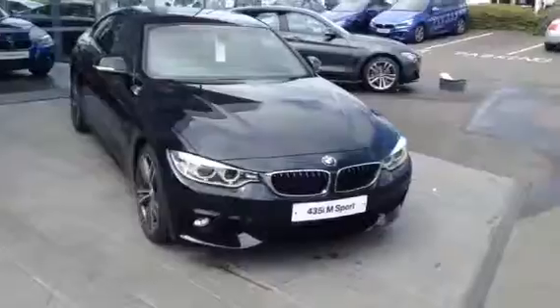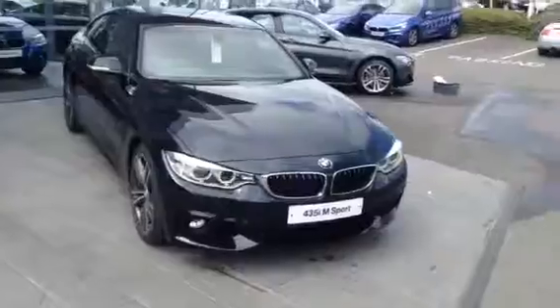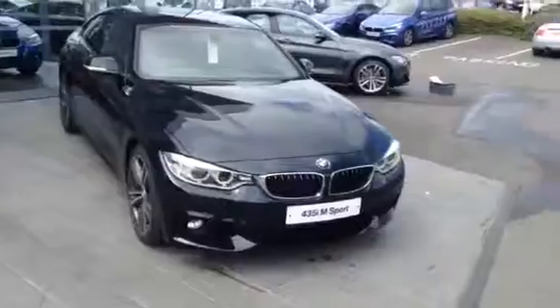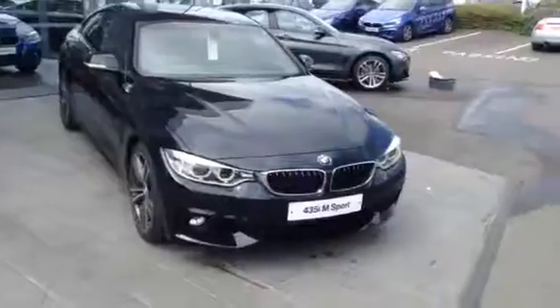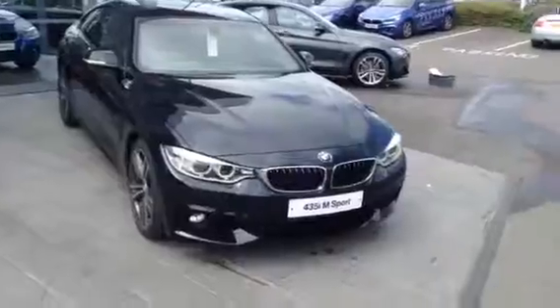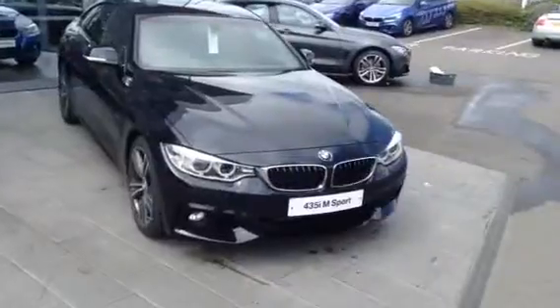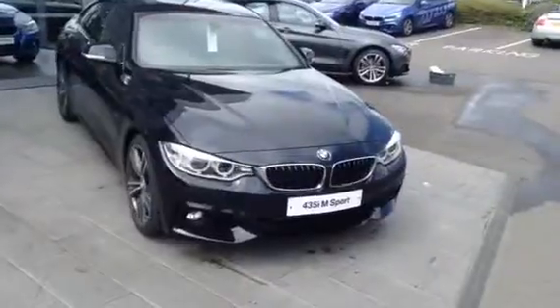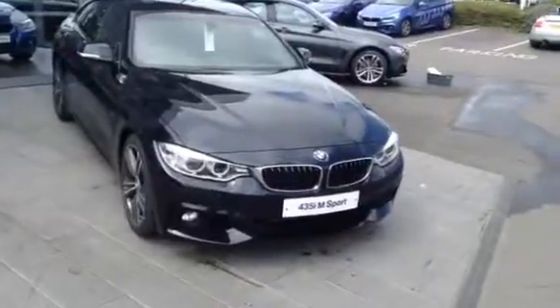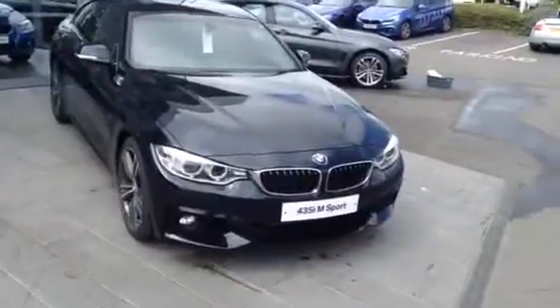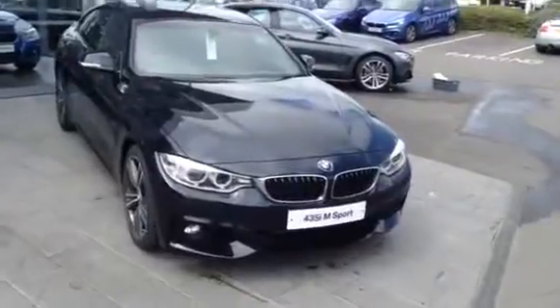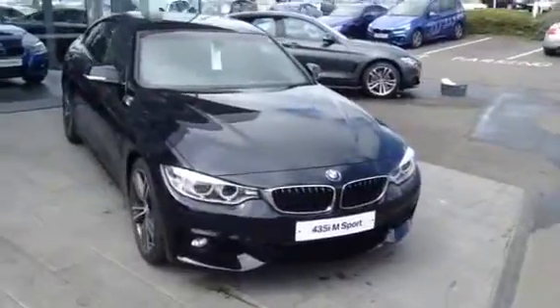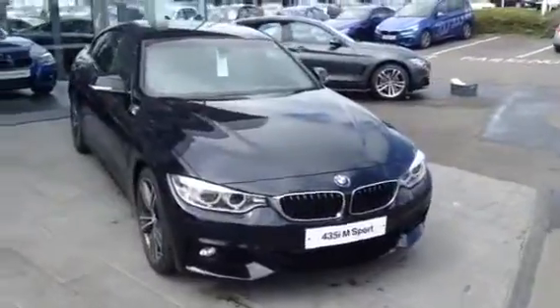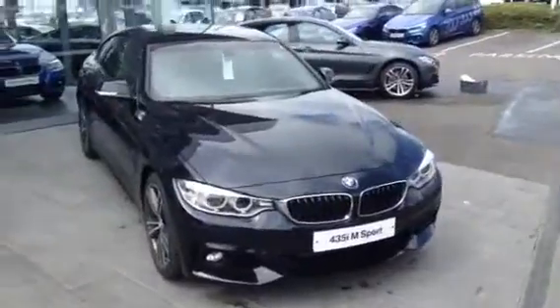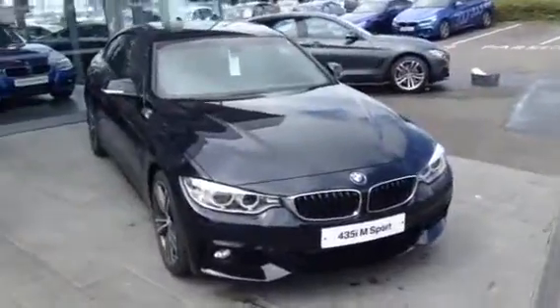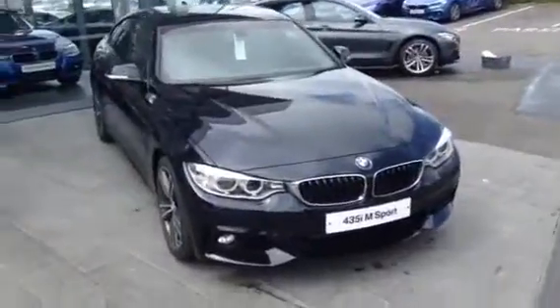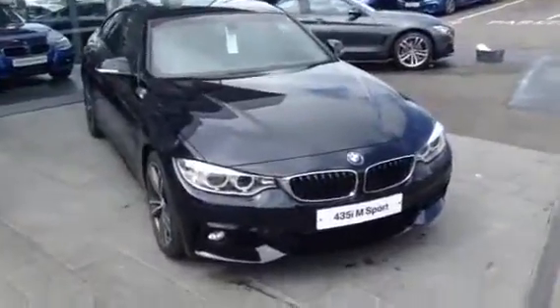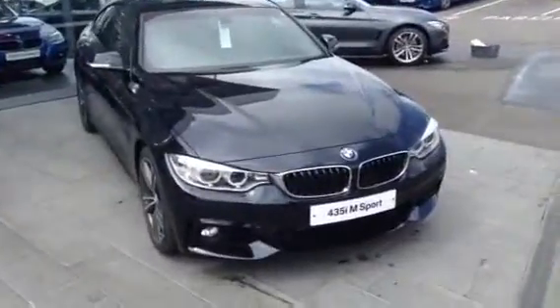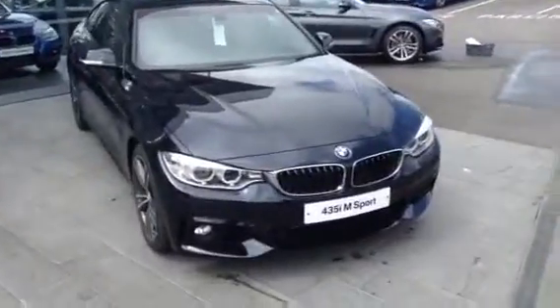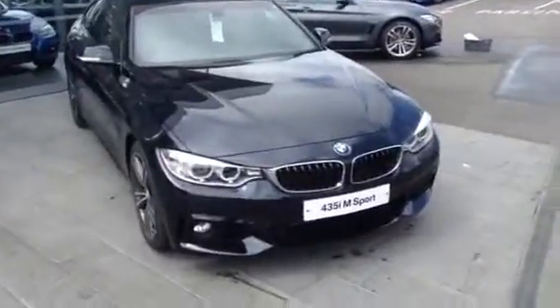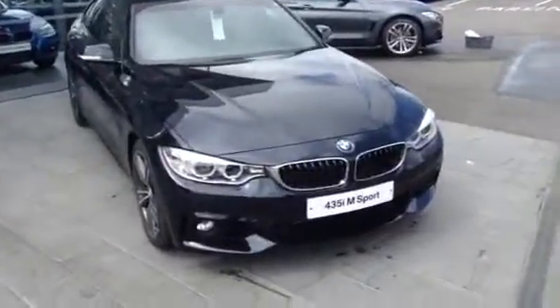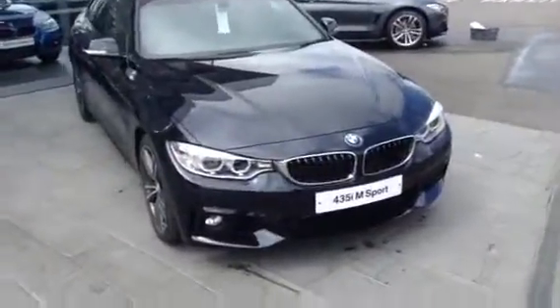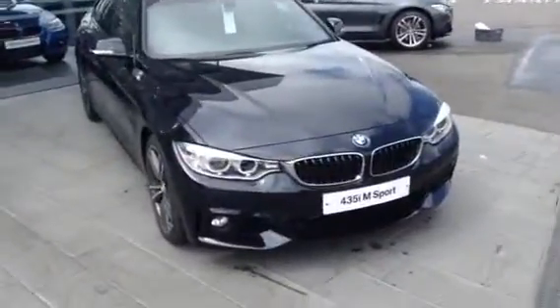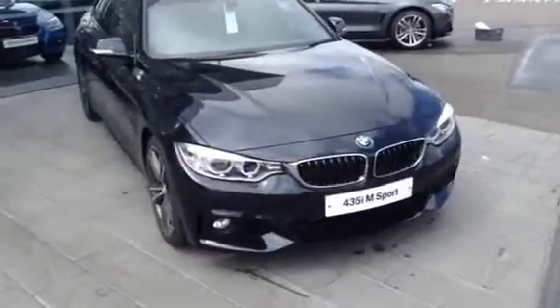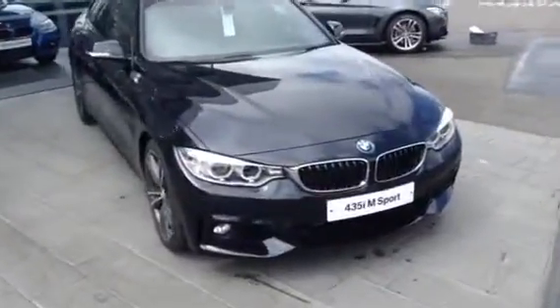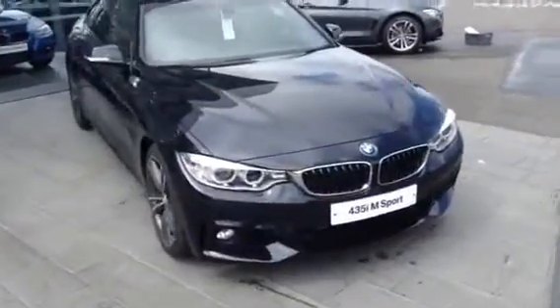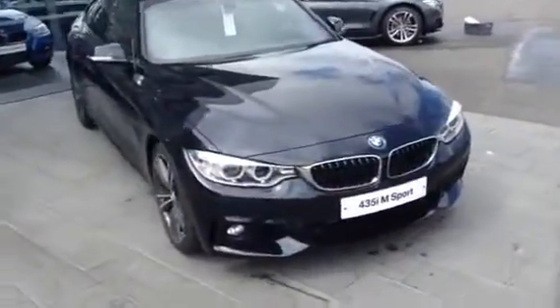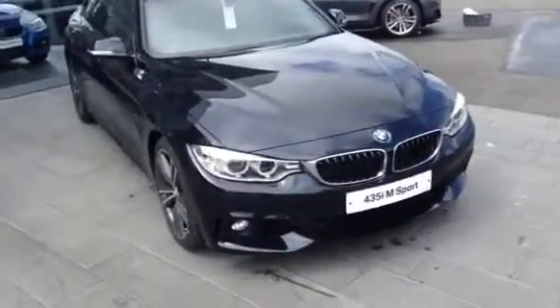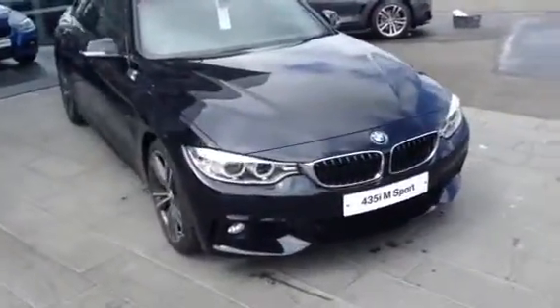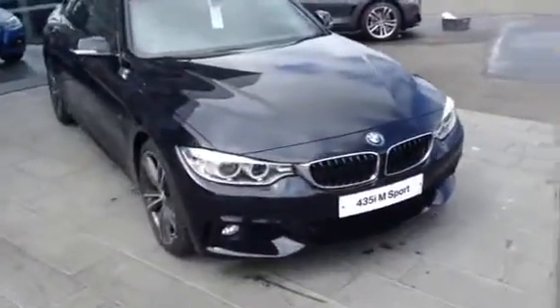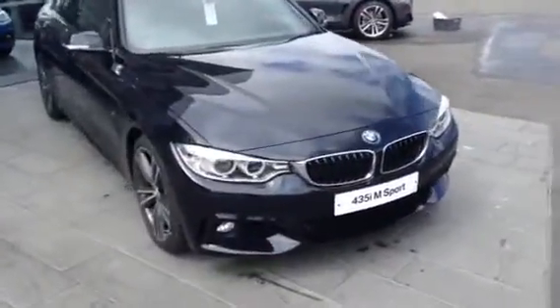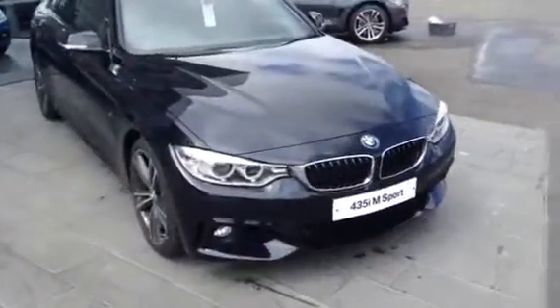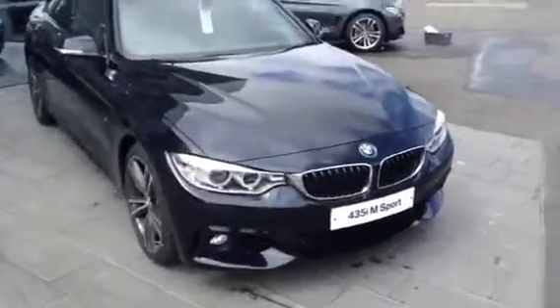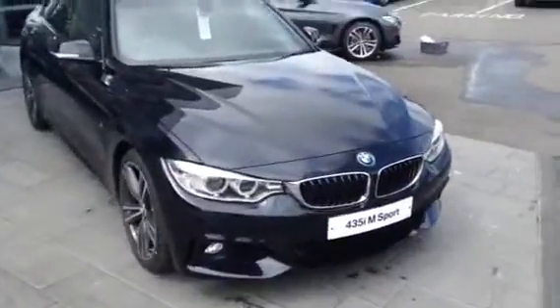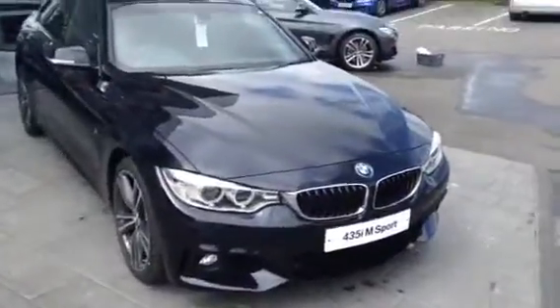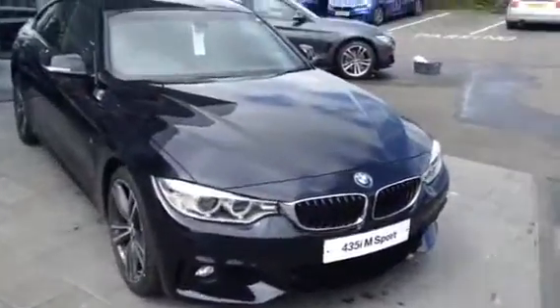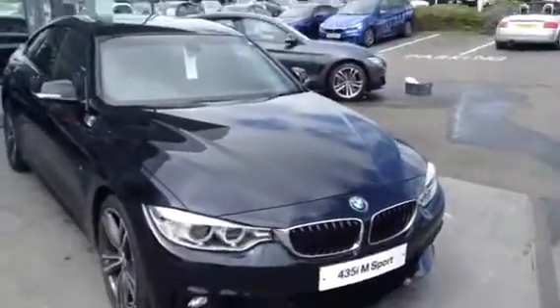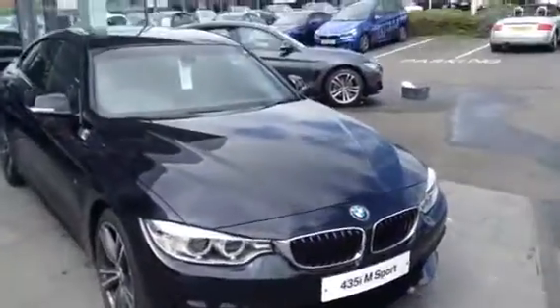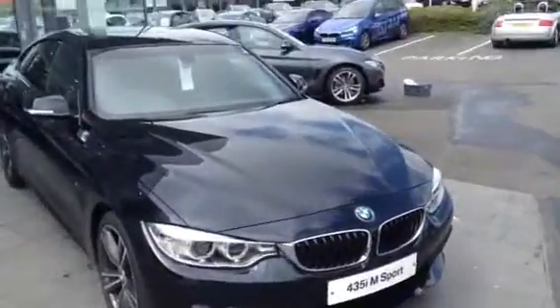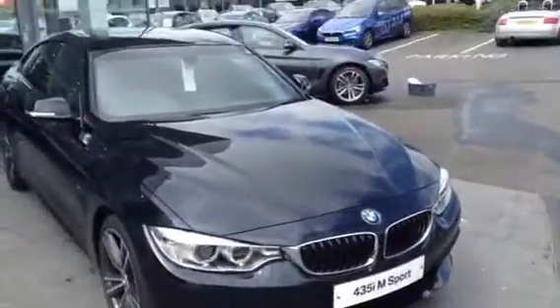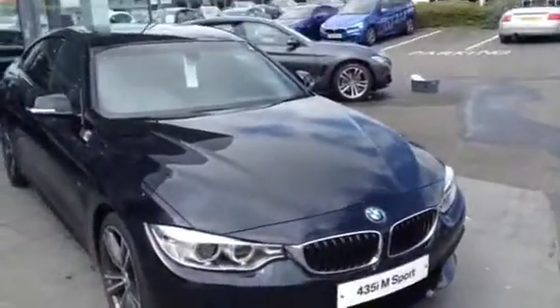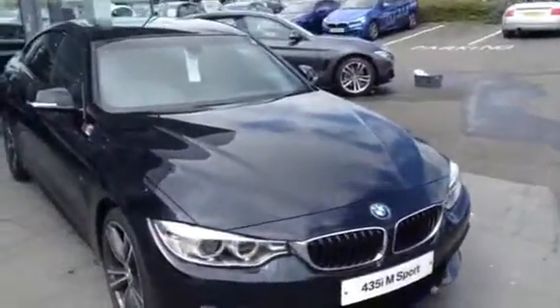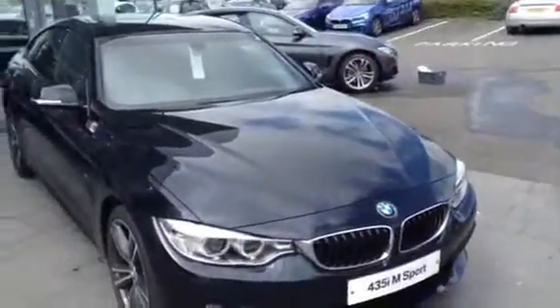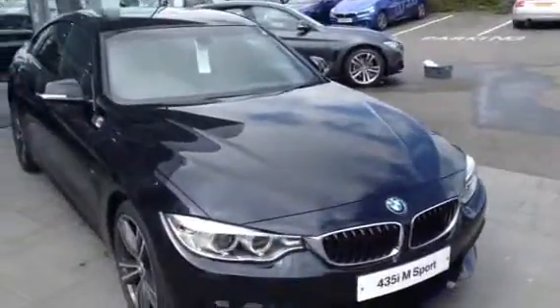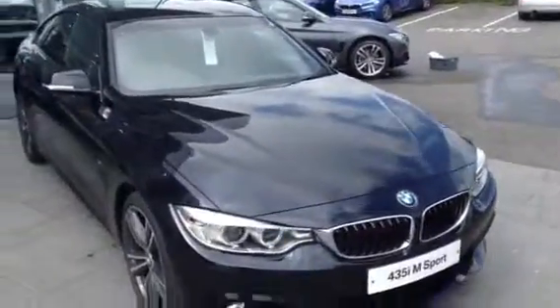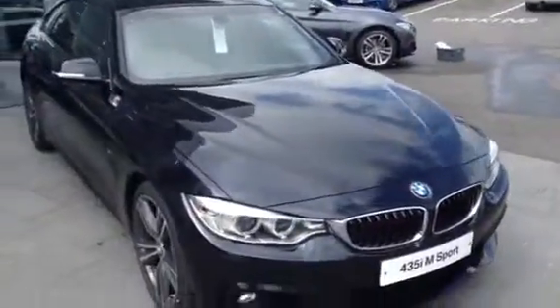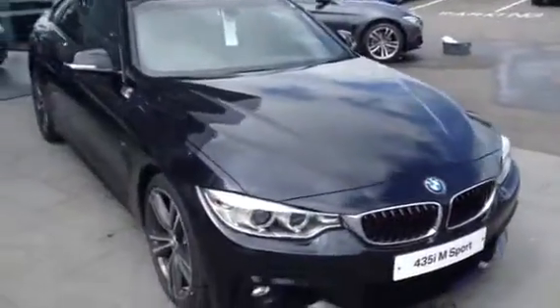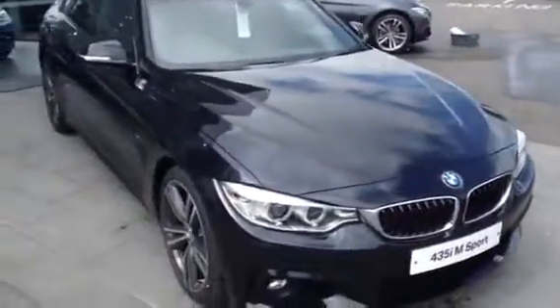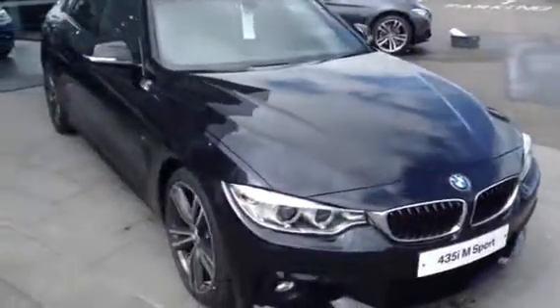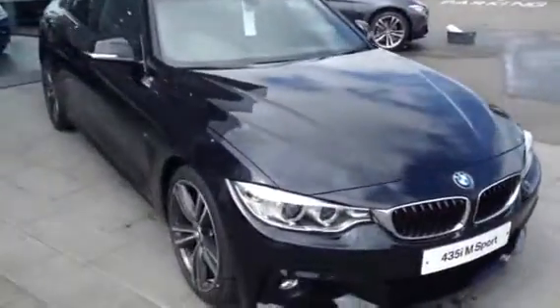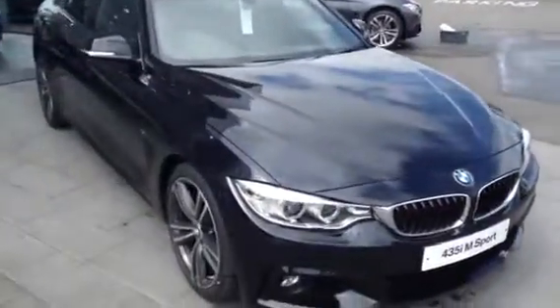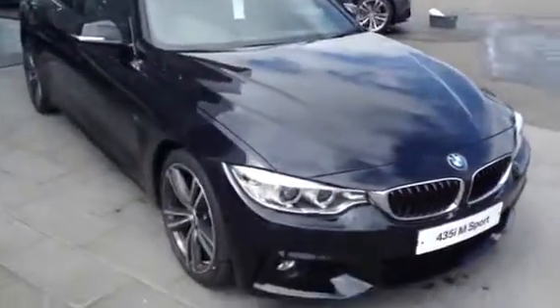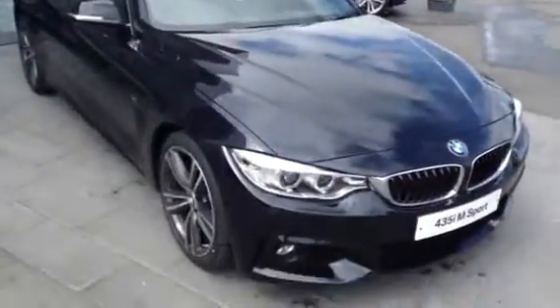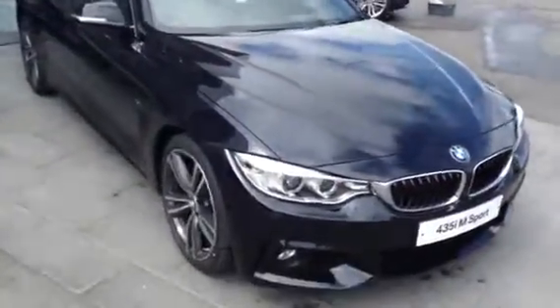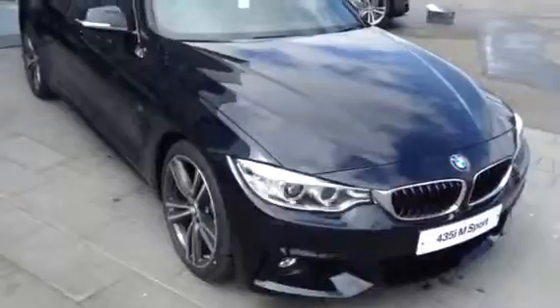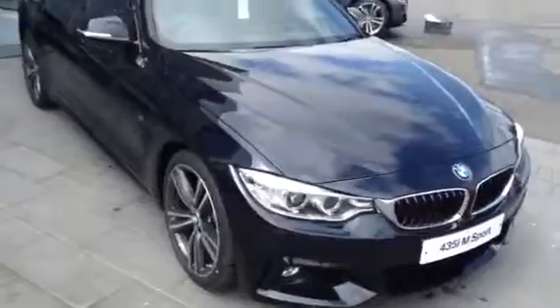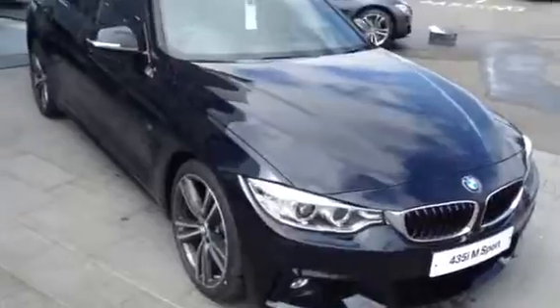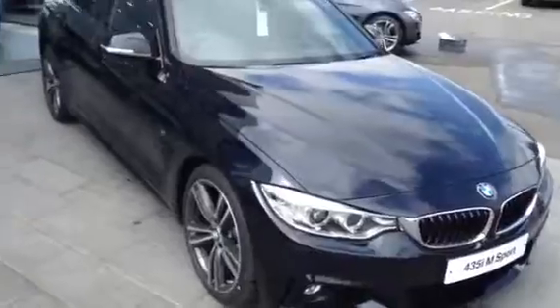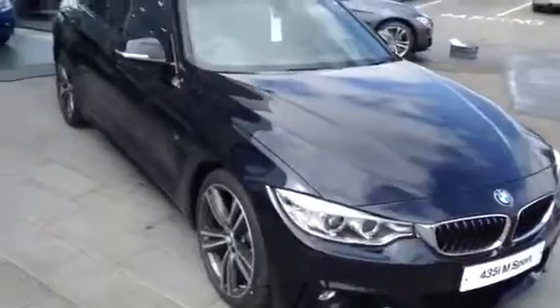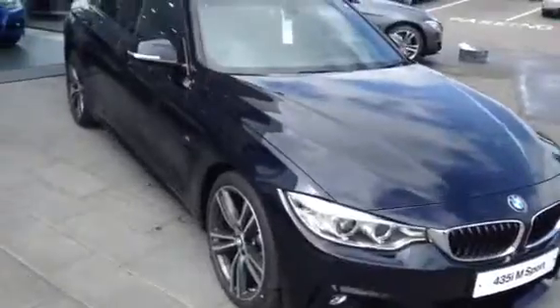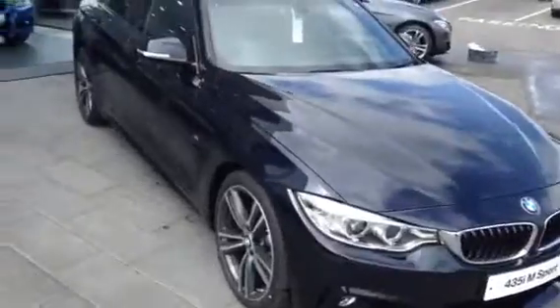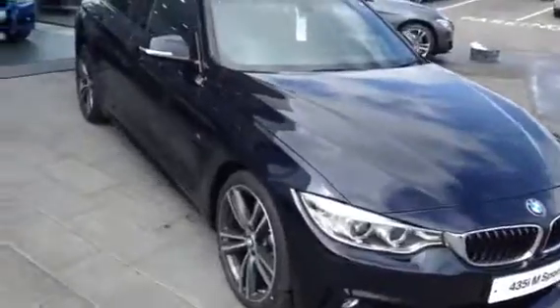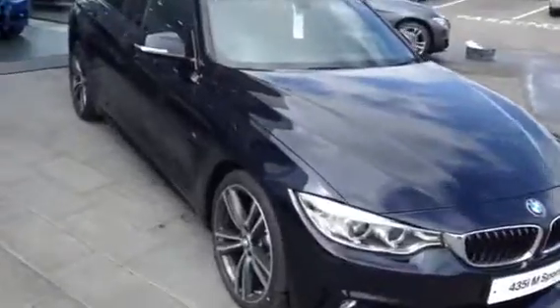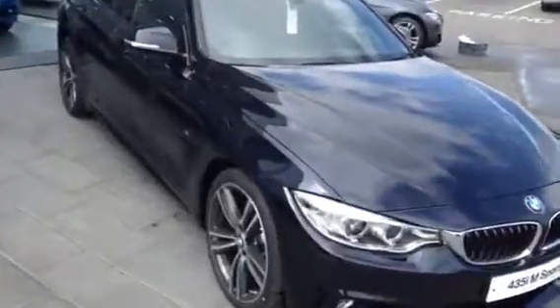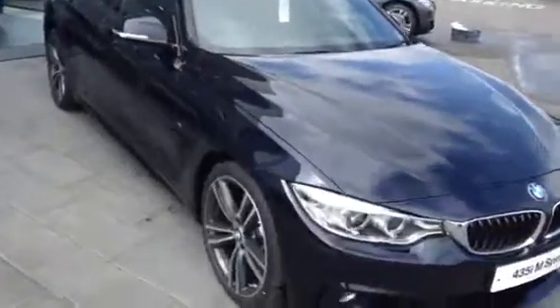I'm Will from BMW Rybrook in Shrewsbury. Today we have a 435 petrol M-Sport to show you.